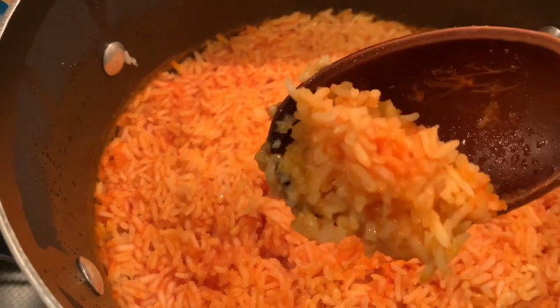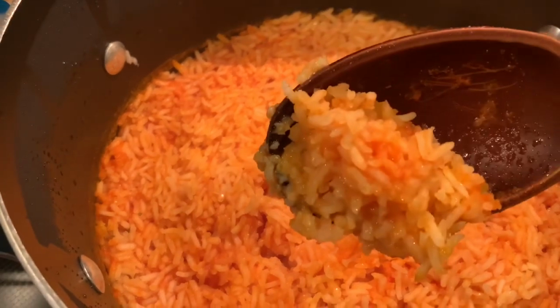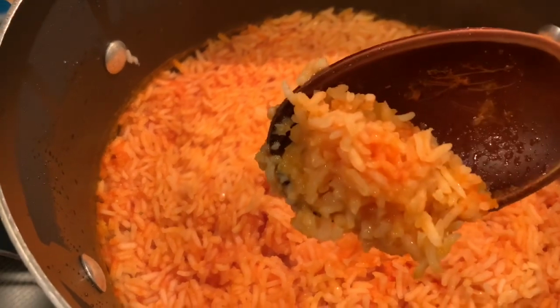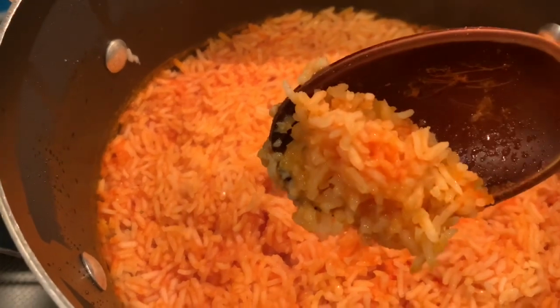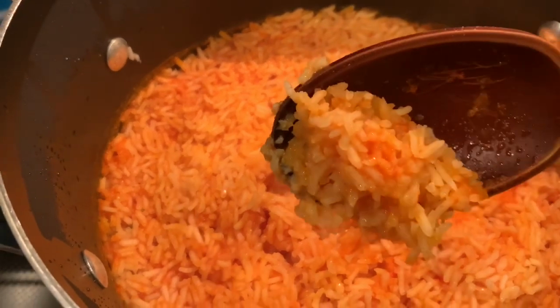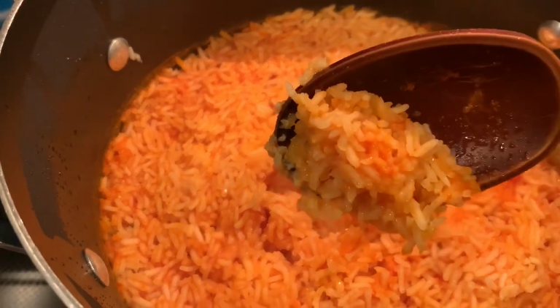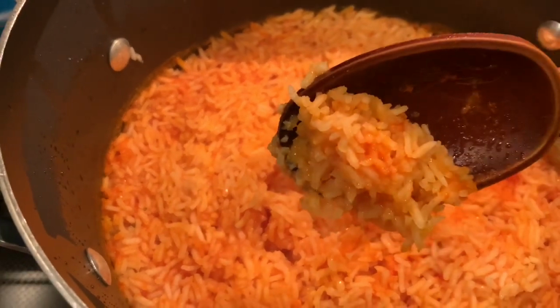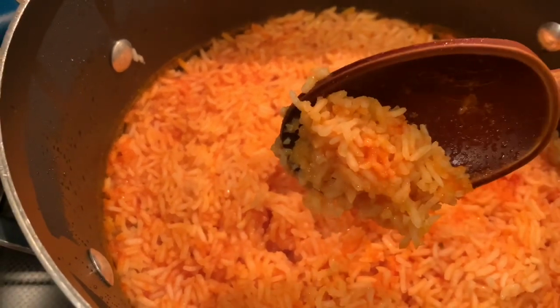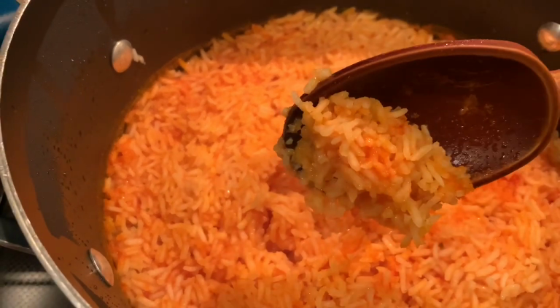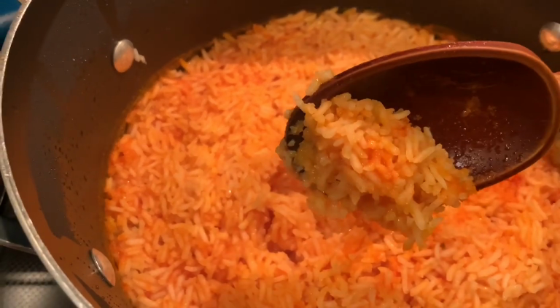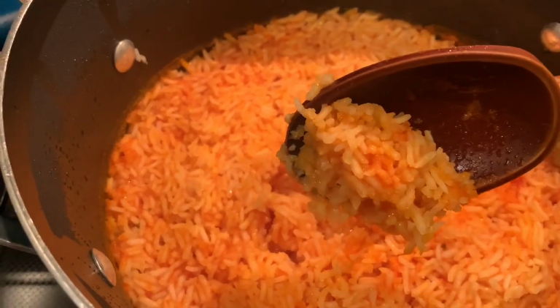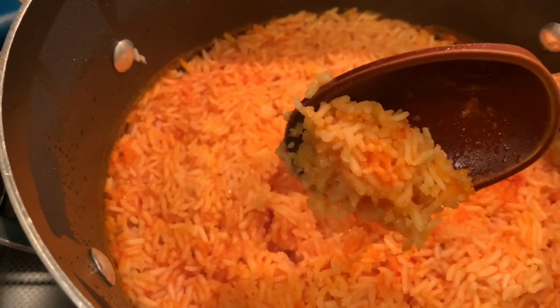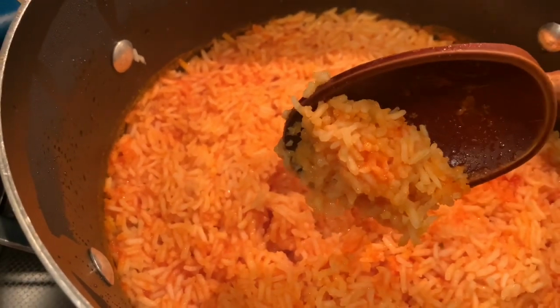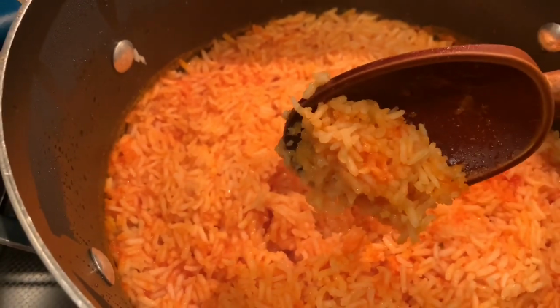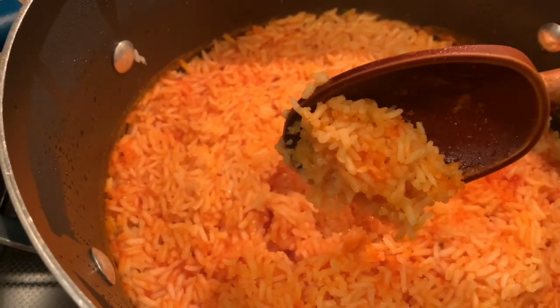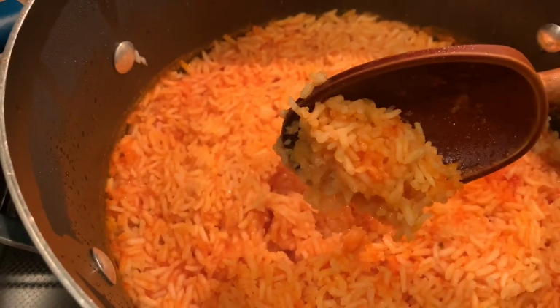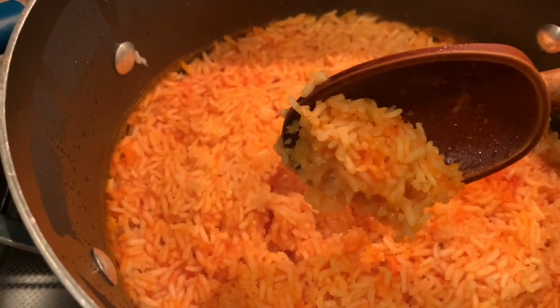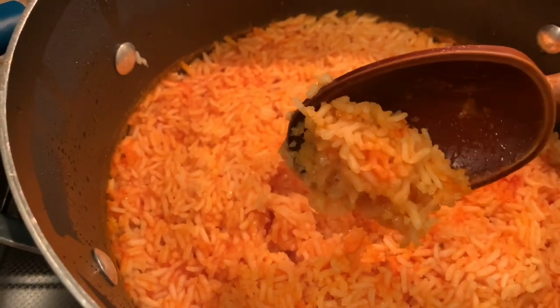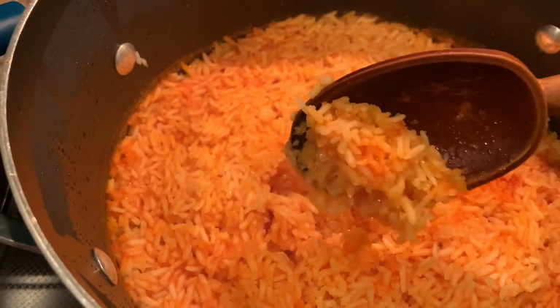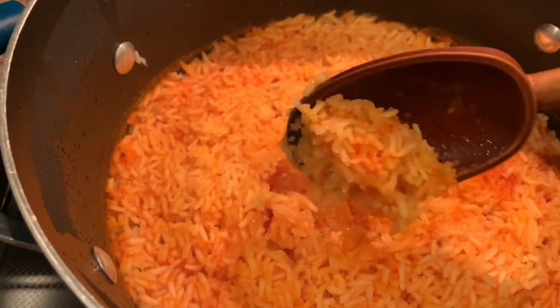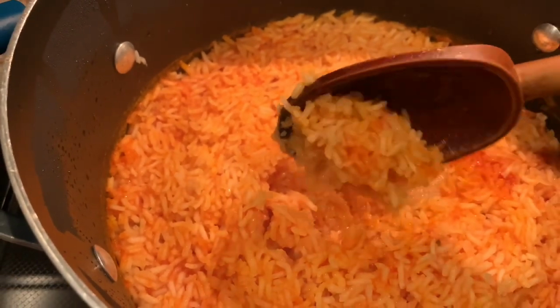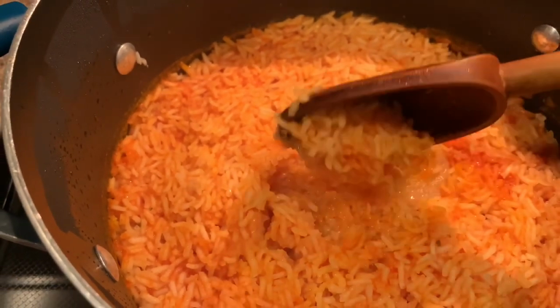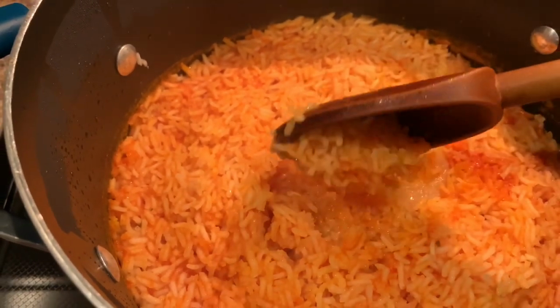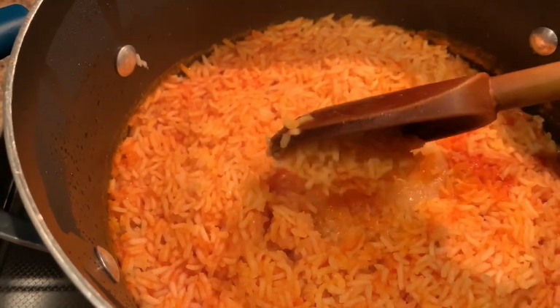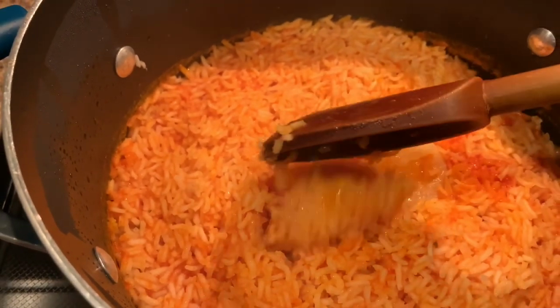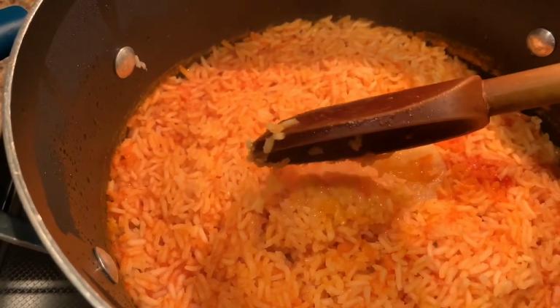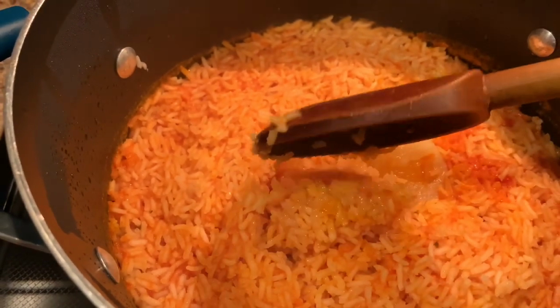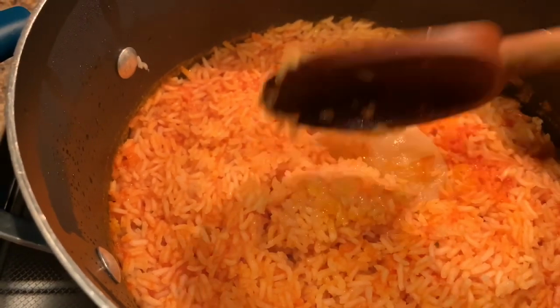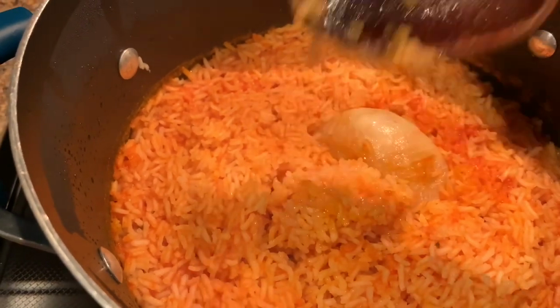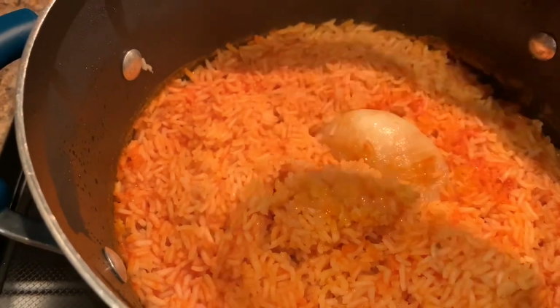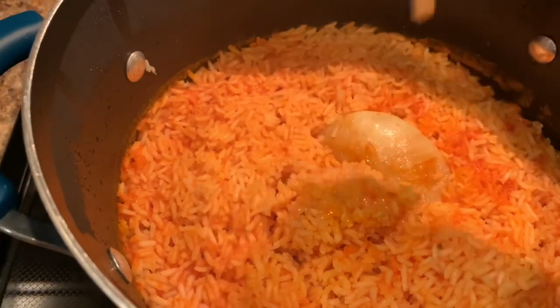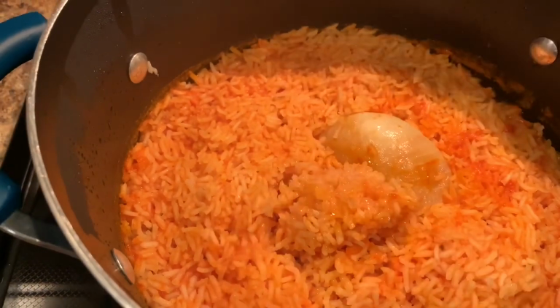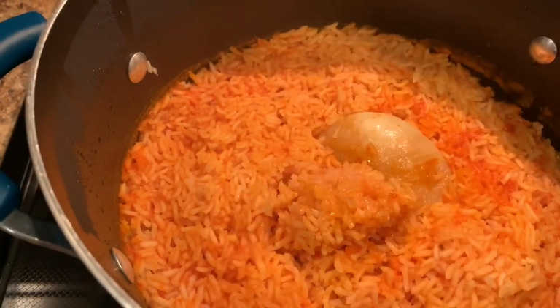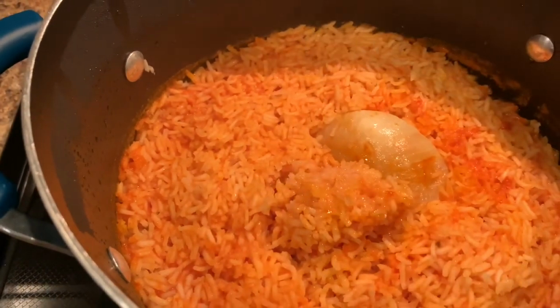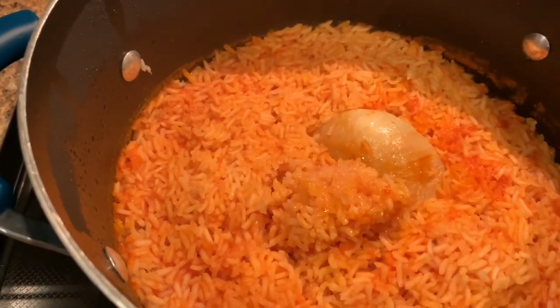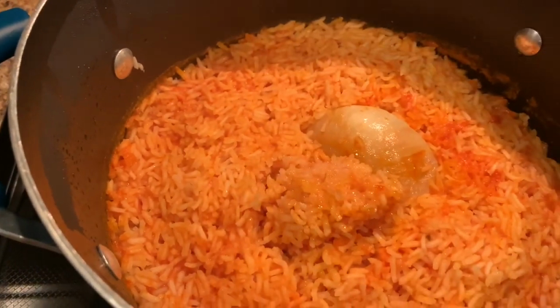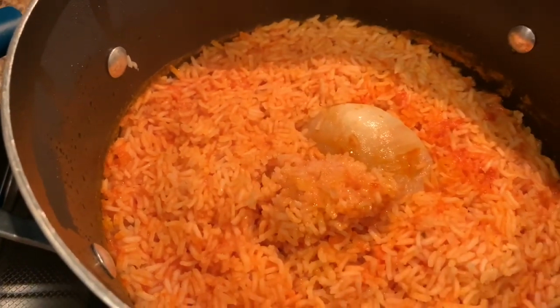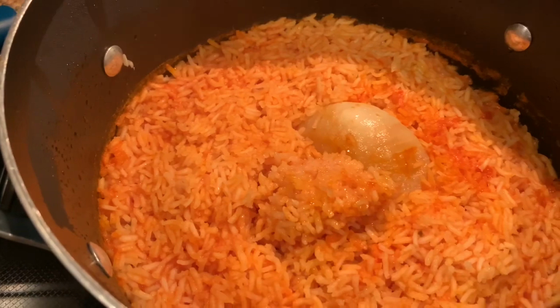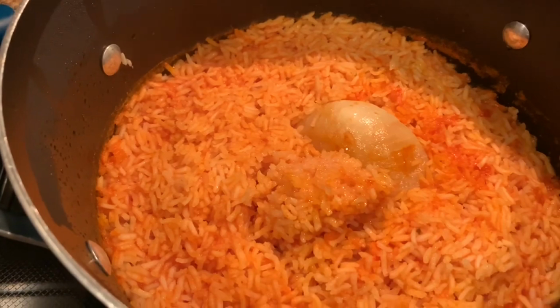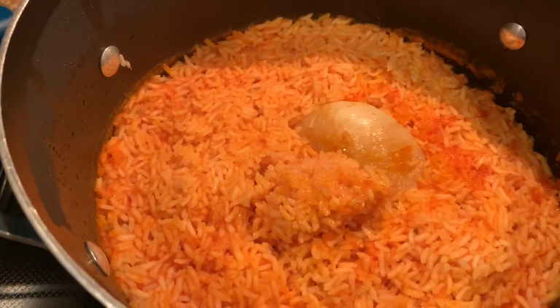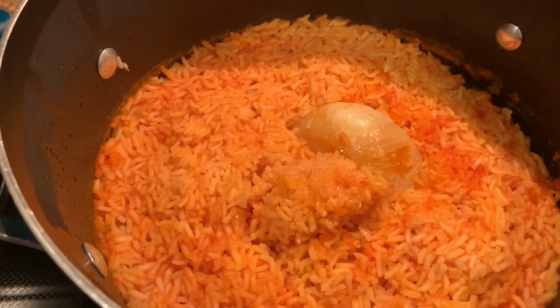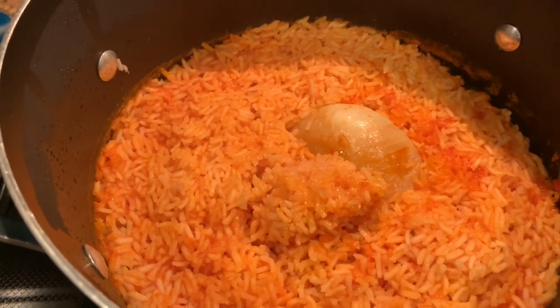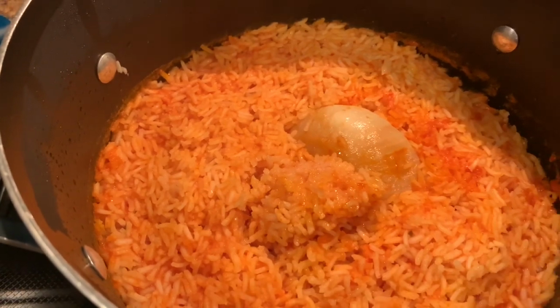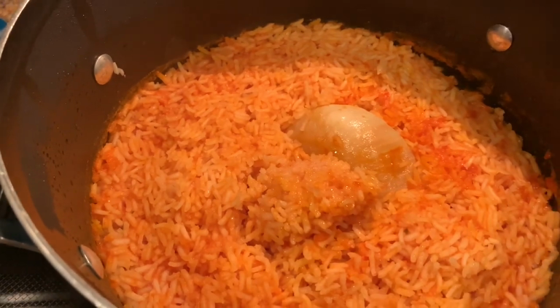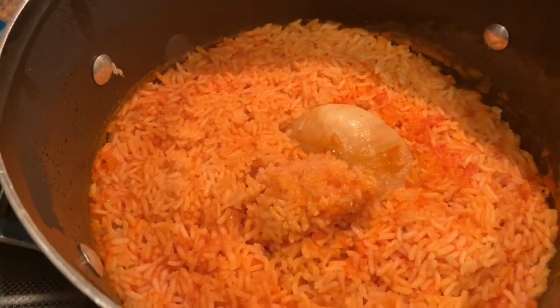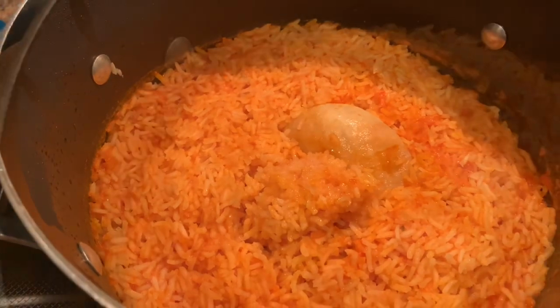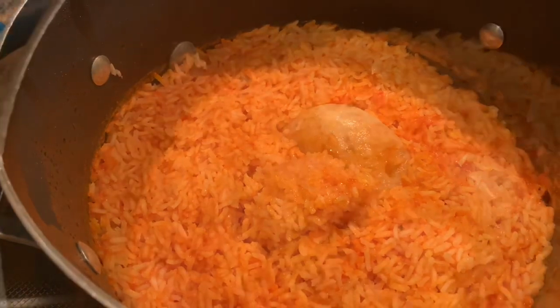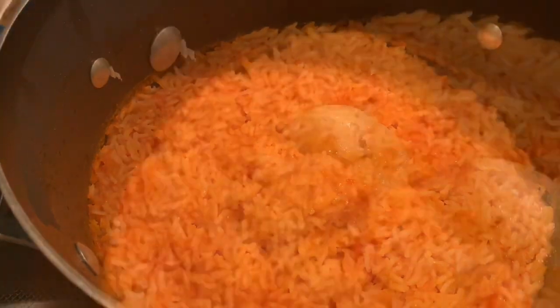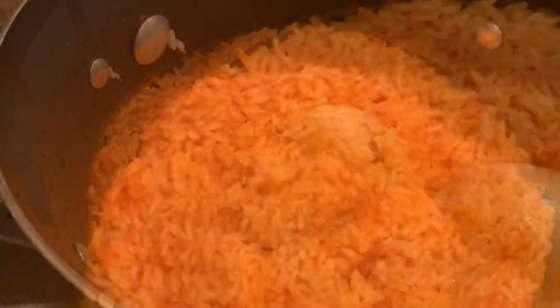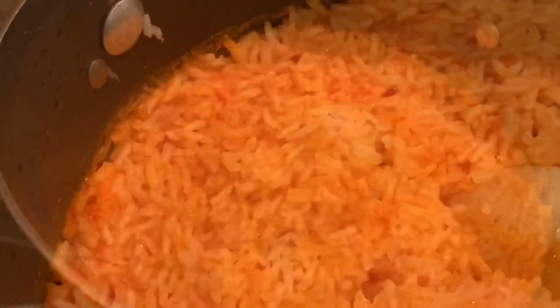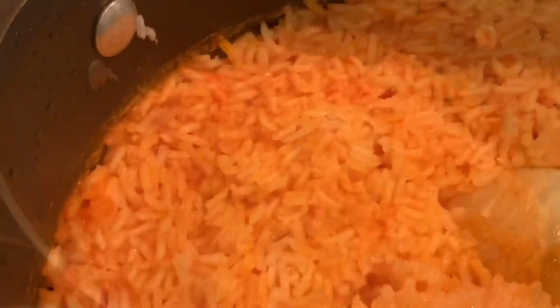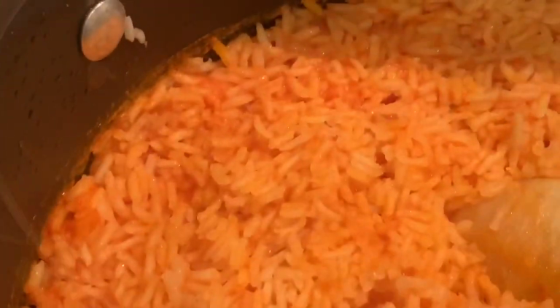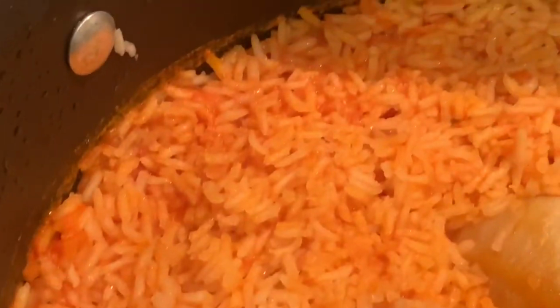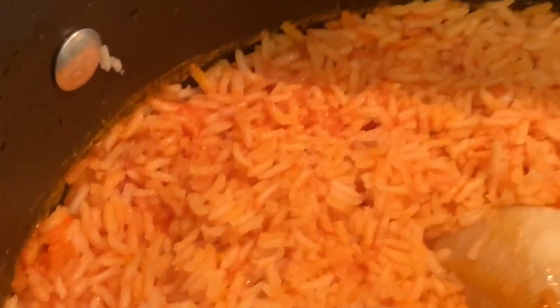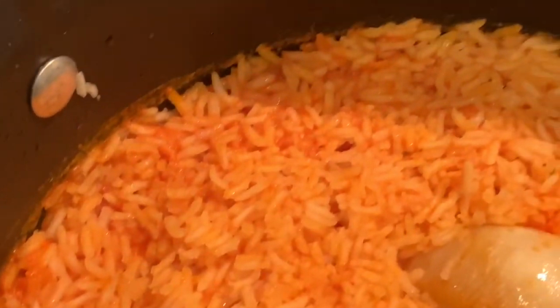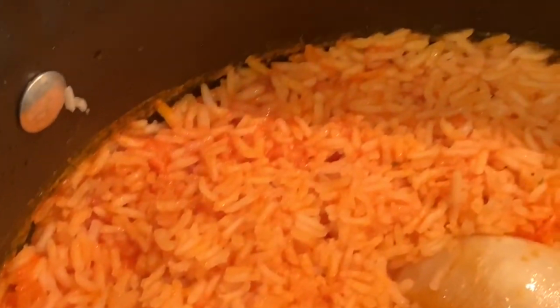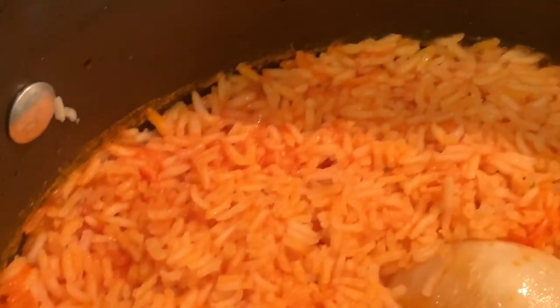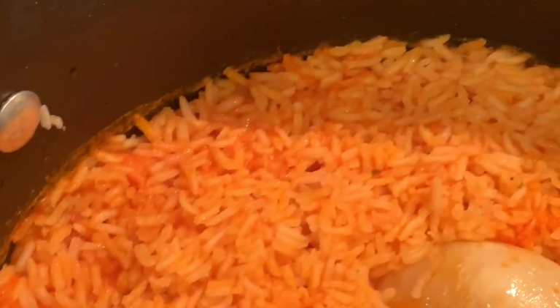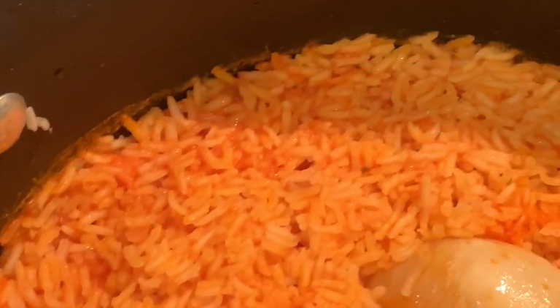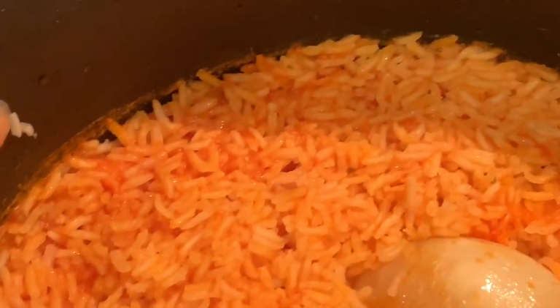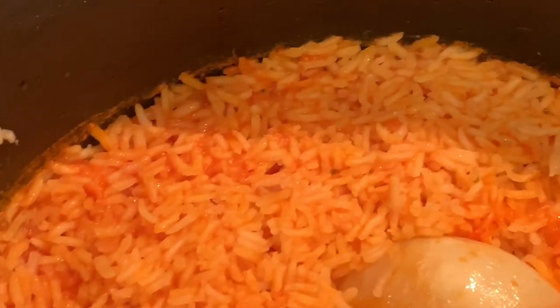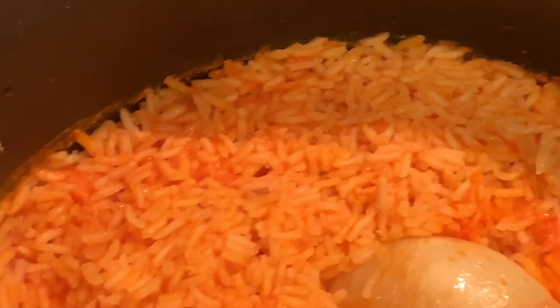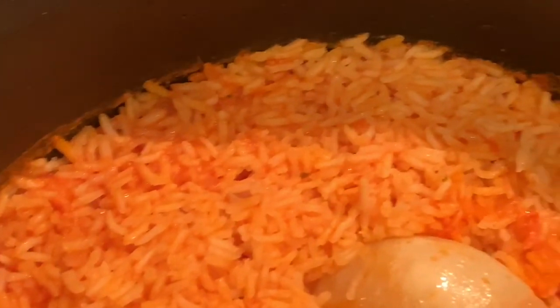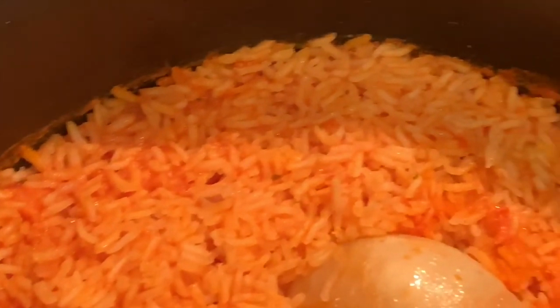If you like this recipe and would like to see more recipes like this, please hit that subscribe button. Thank you so much for watching.